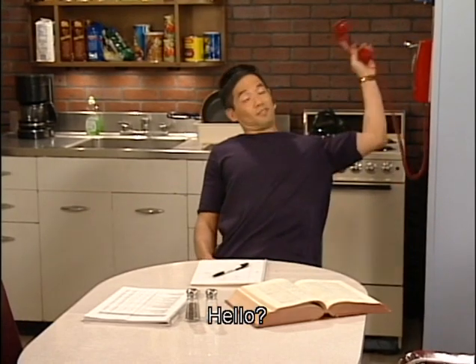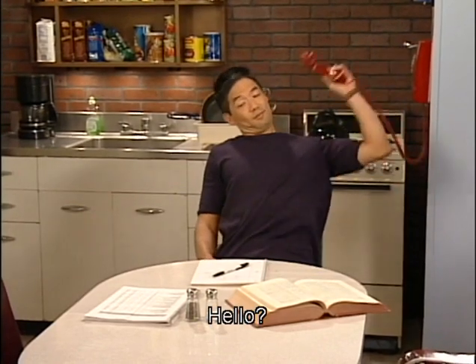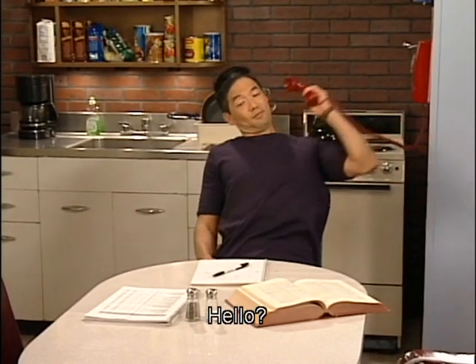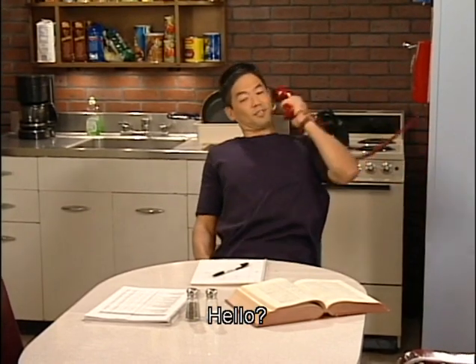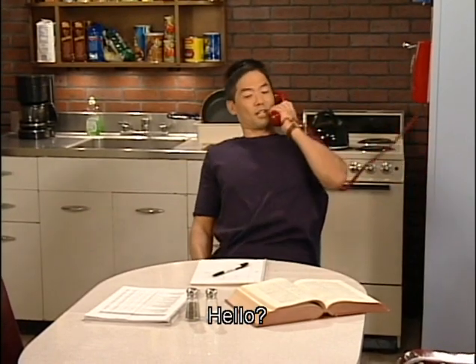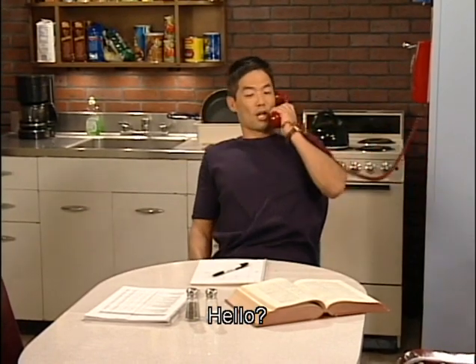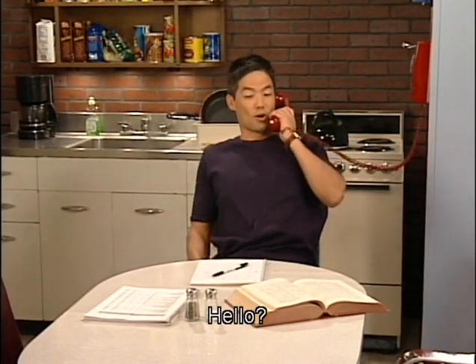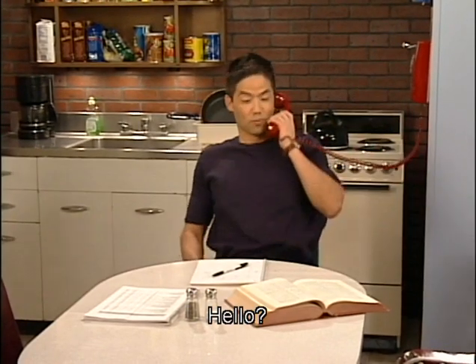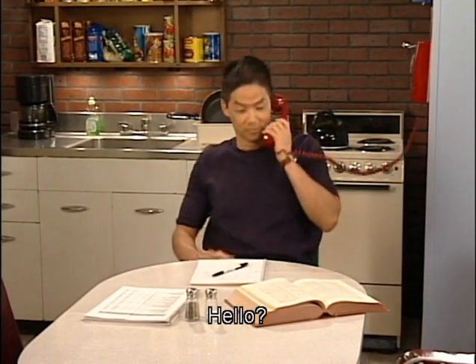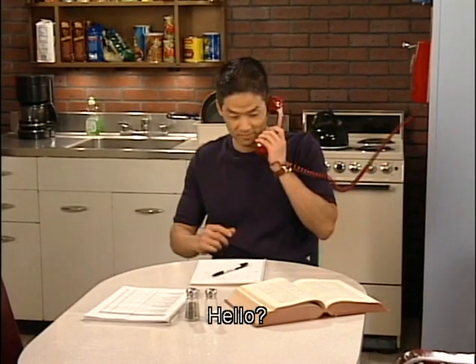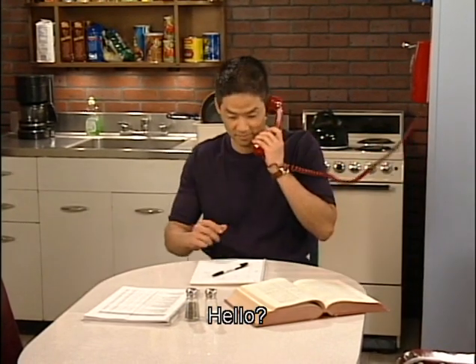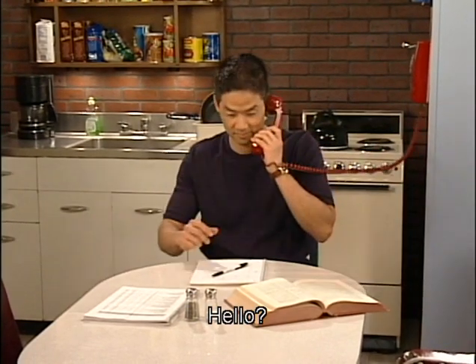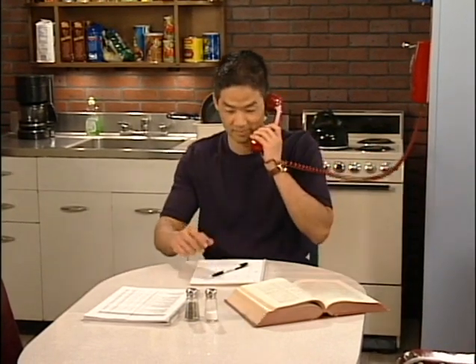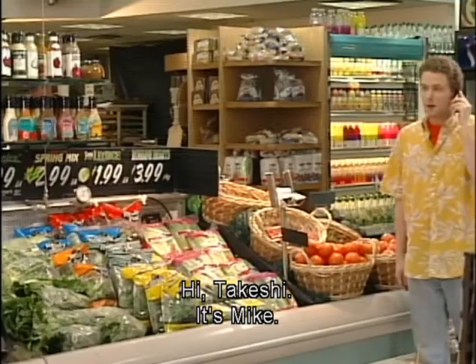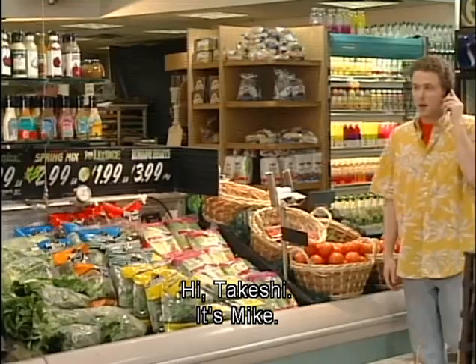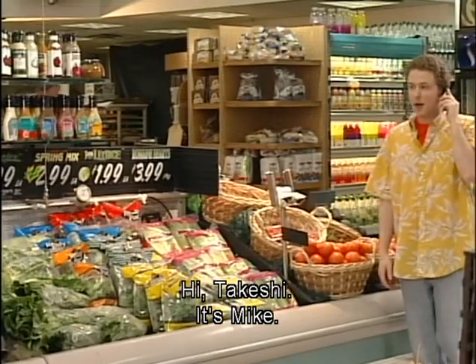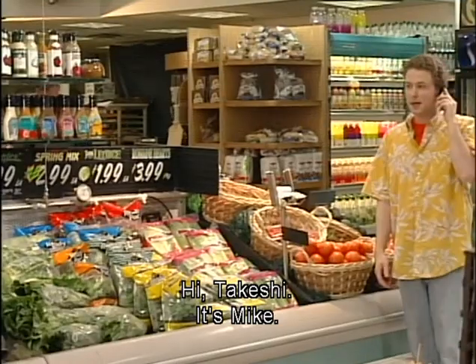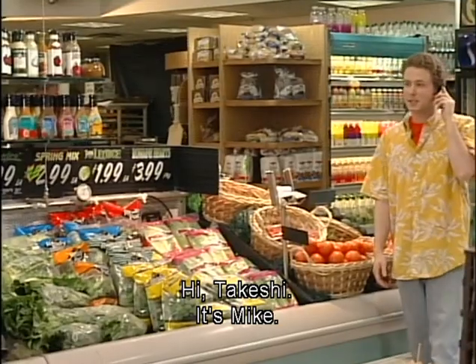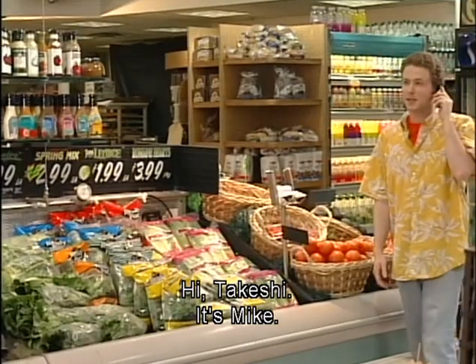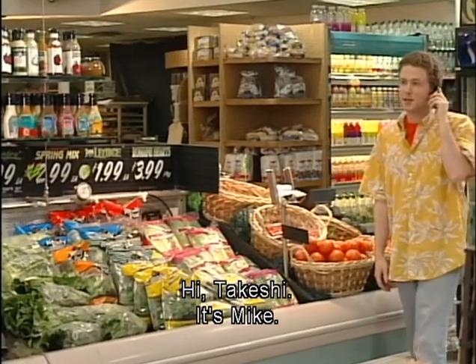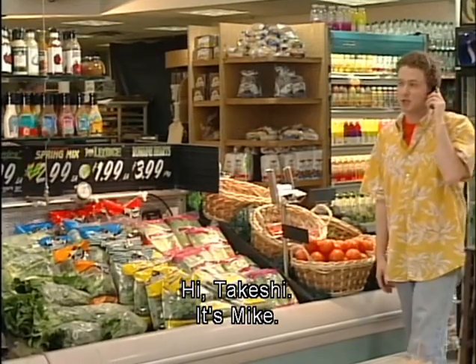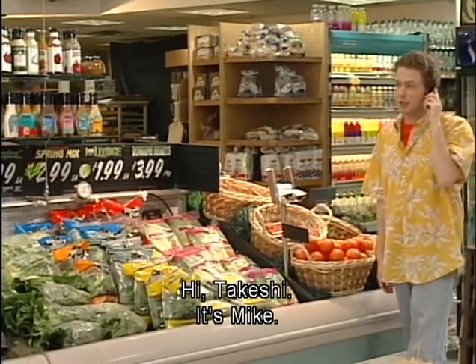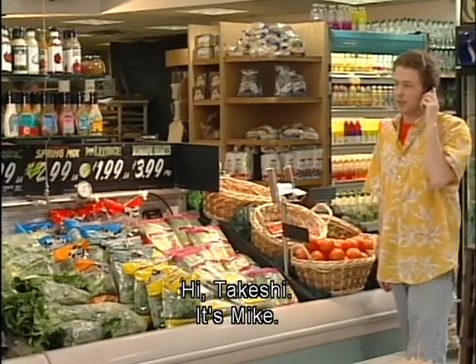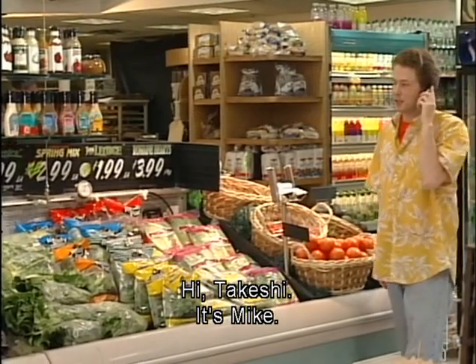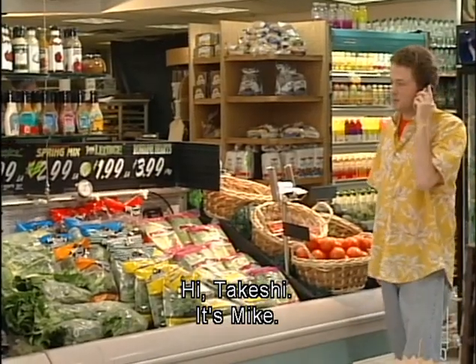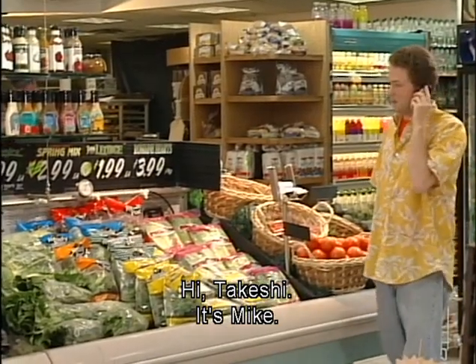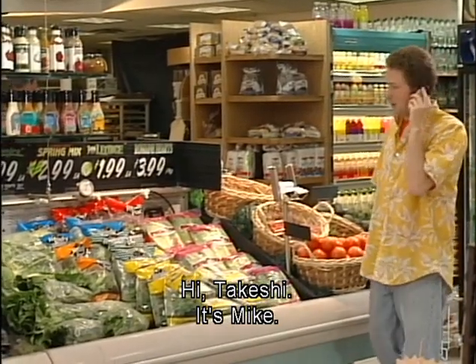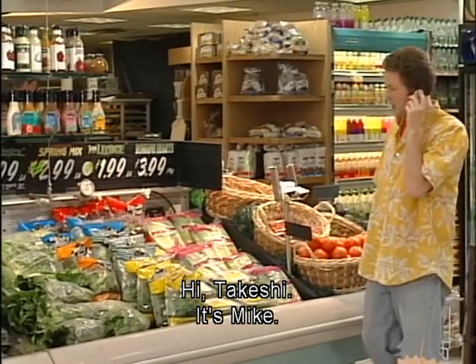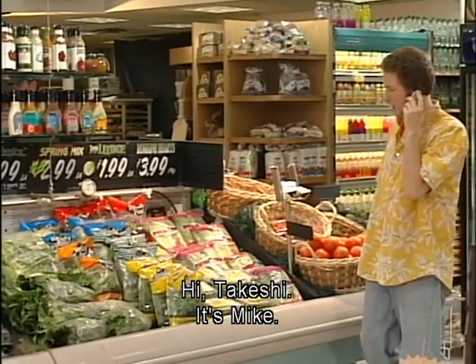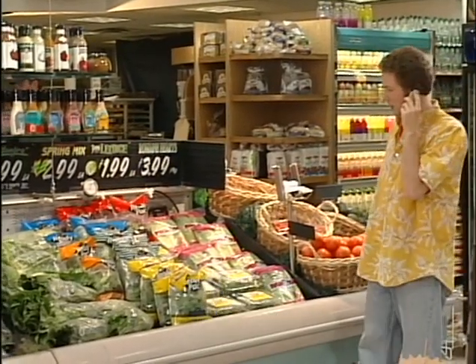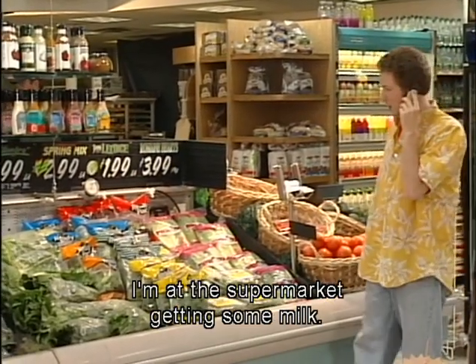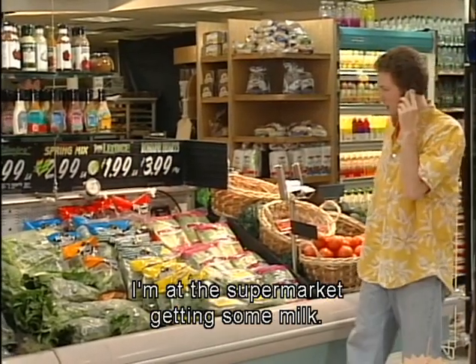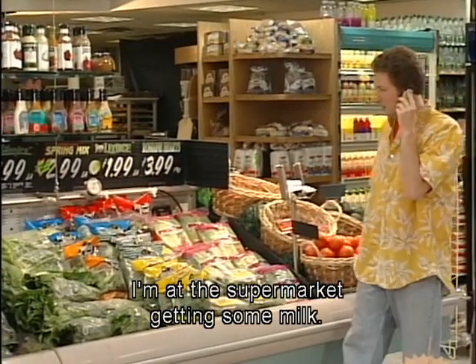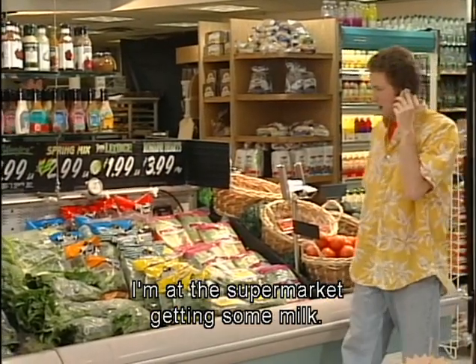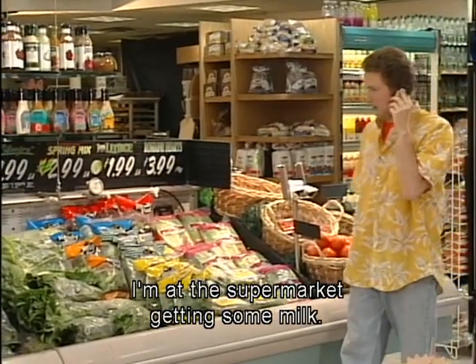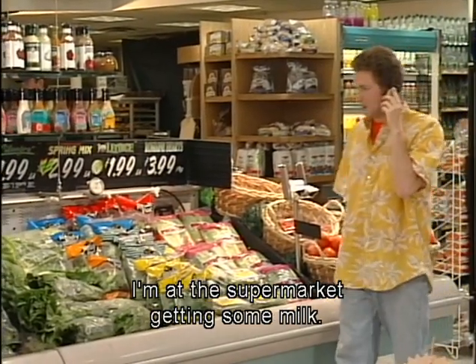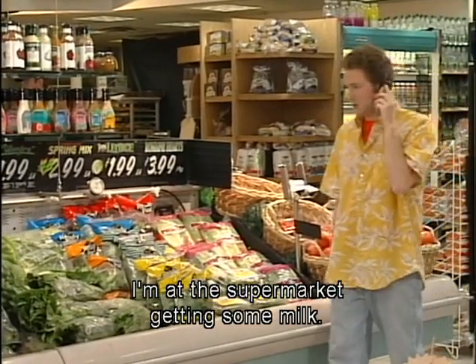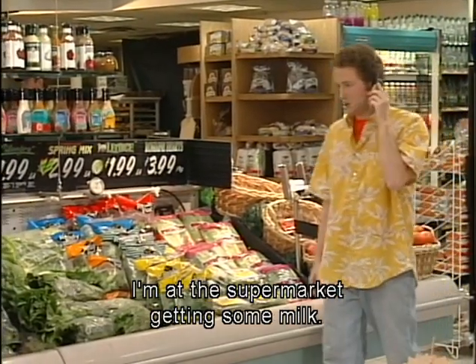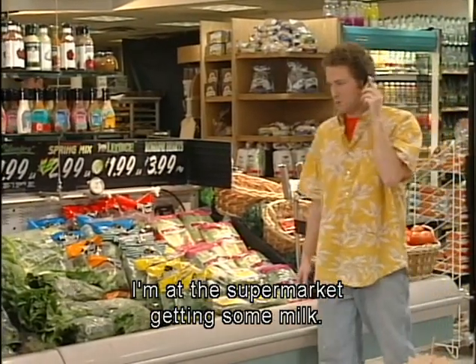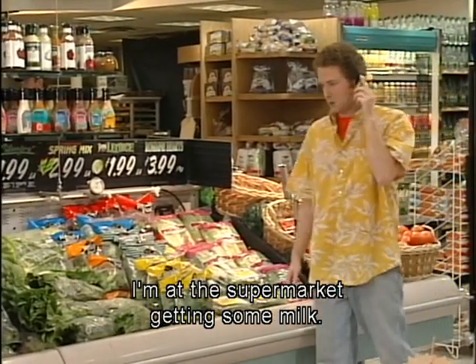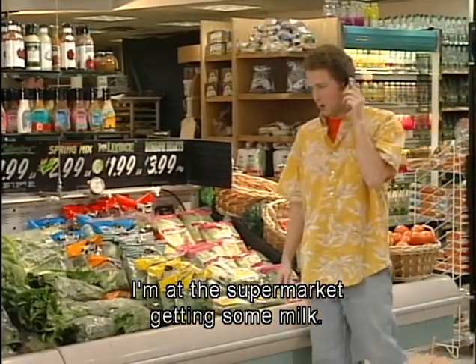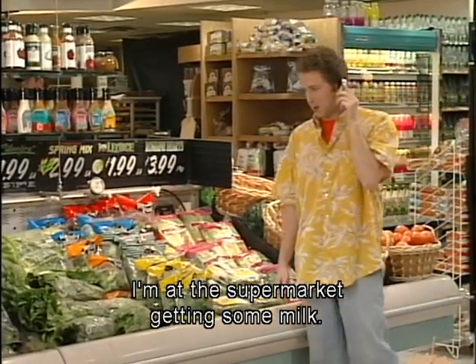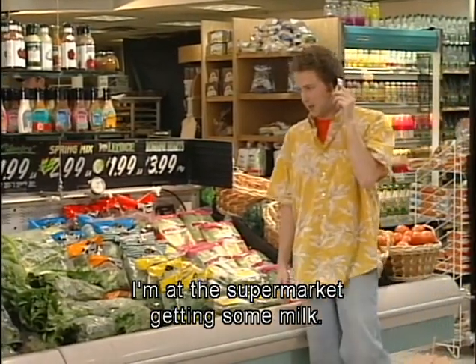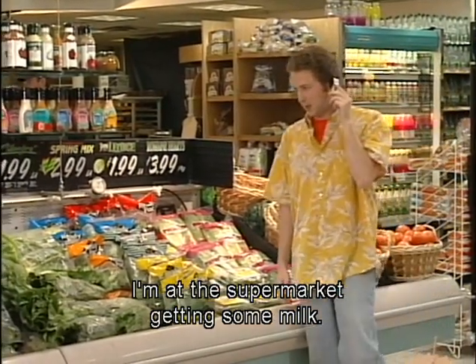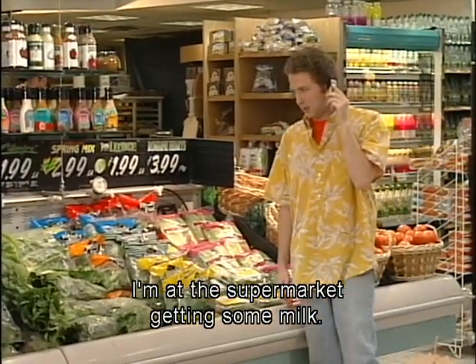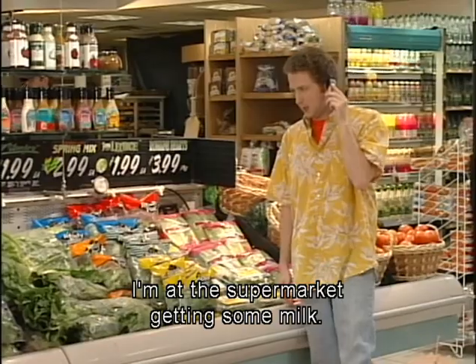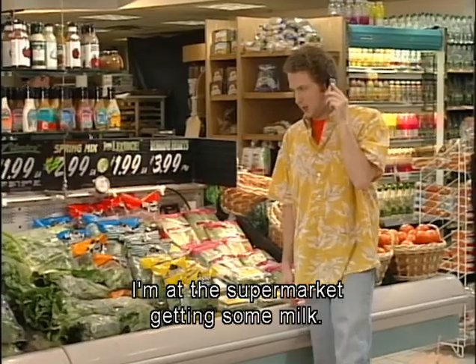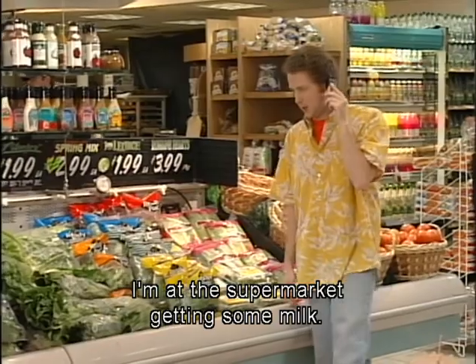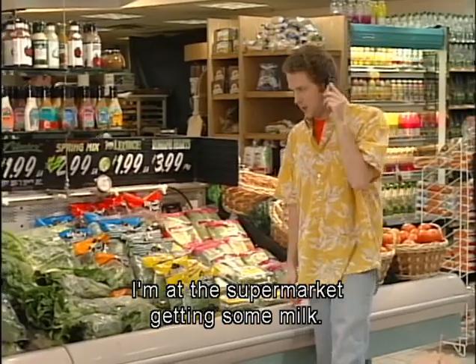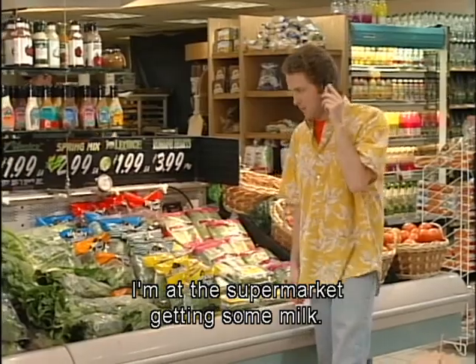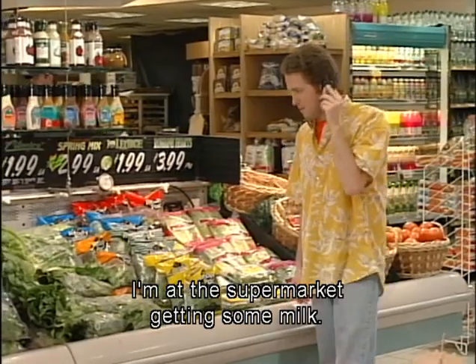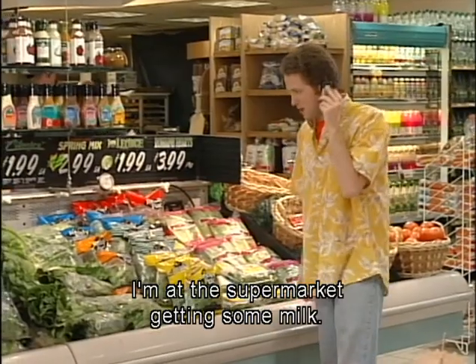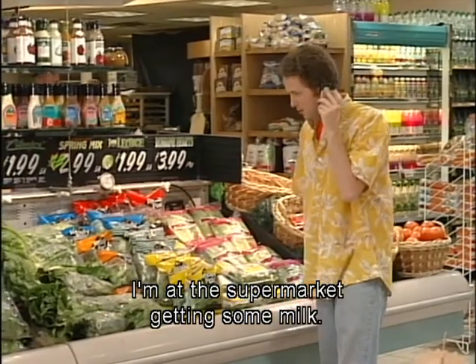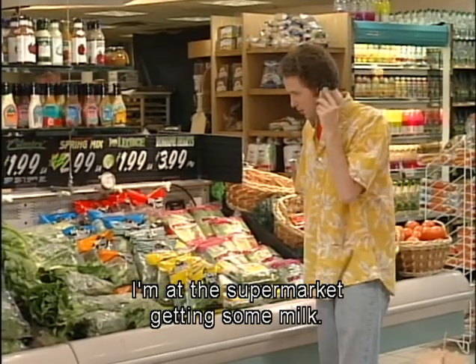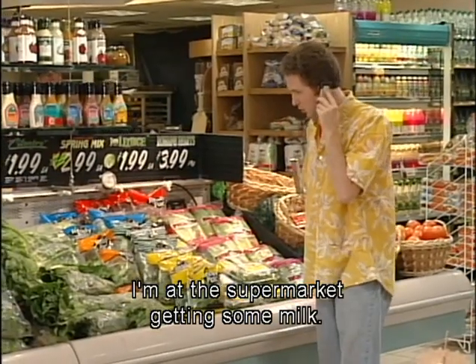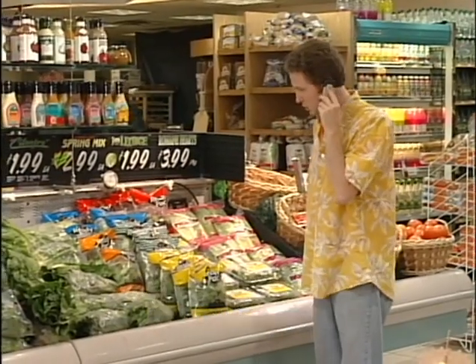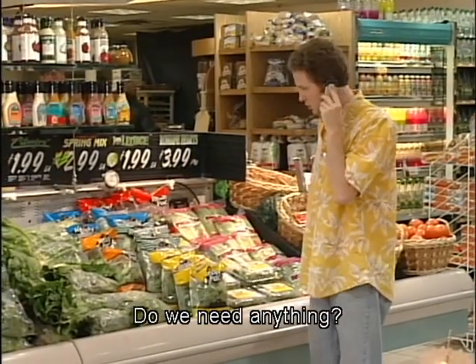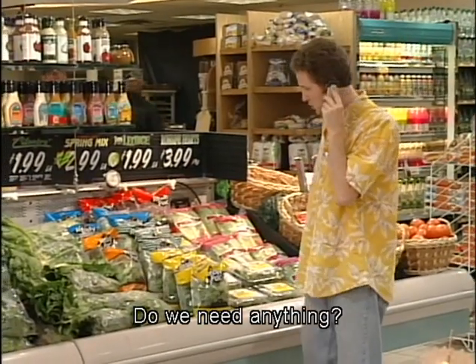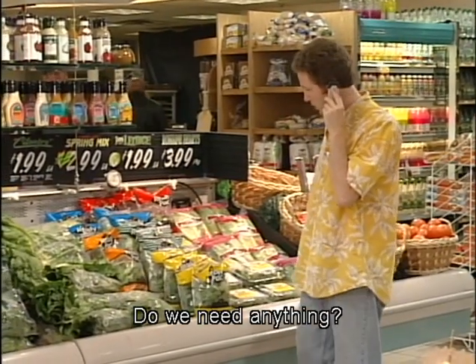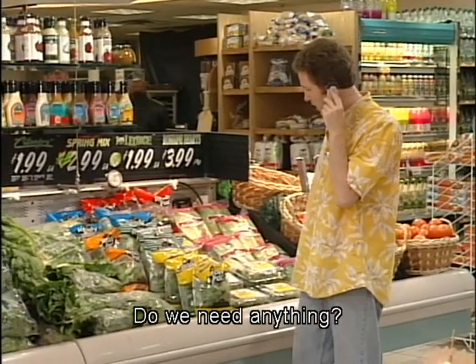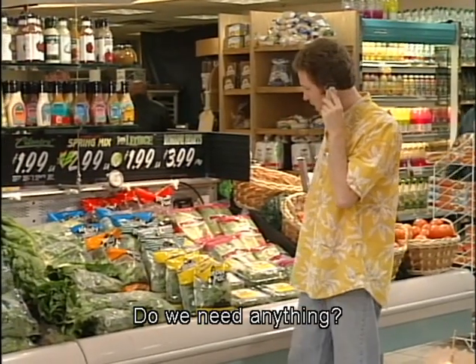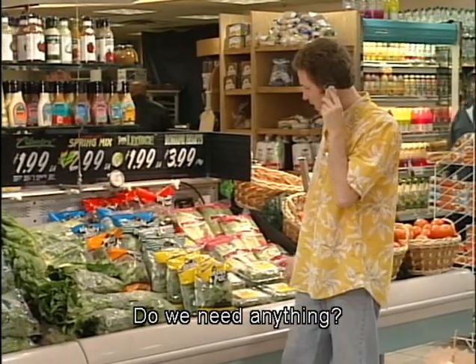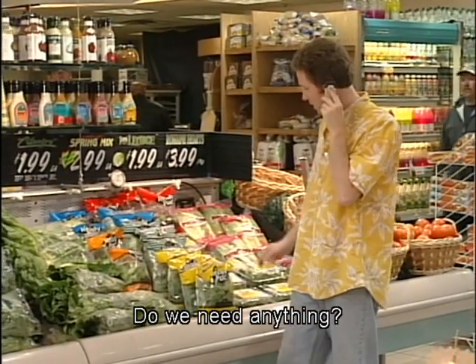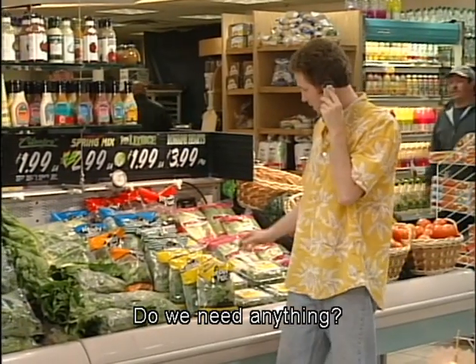Hello? Hi Takeshi, it's Mike. I'm at the supermarket getting some milk. Do we need anything?